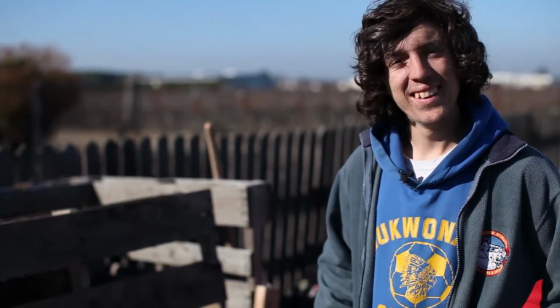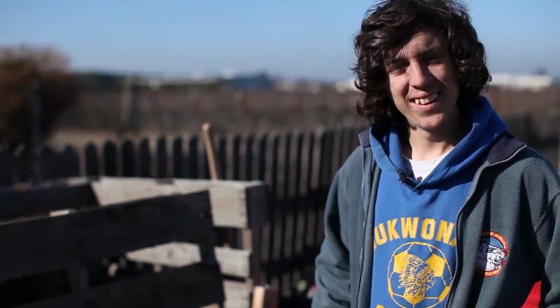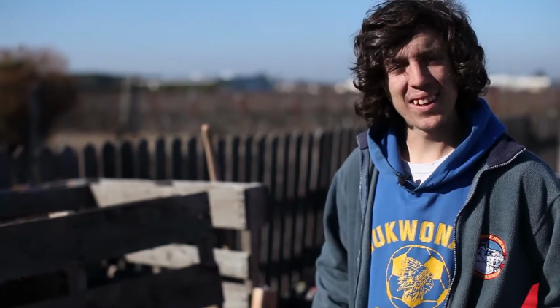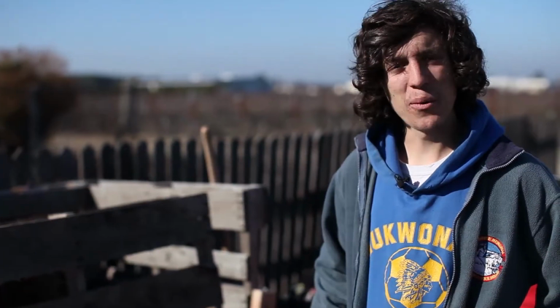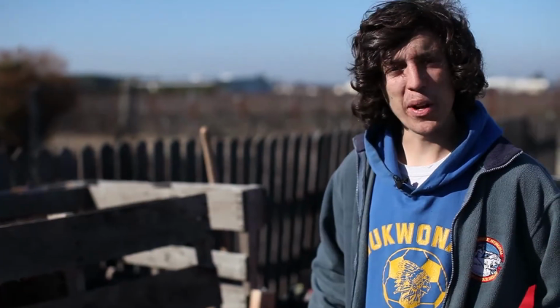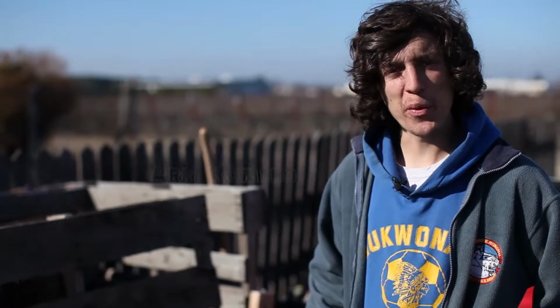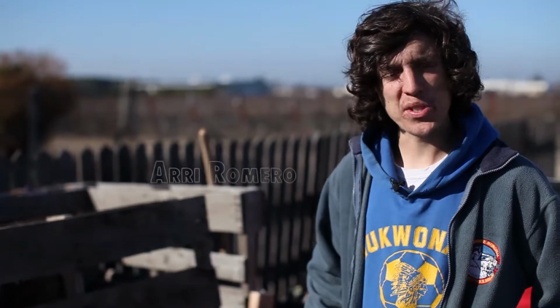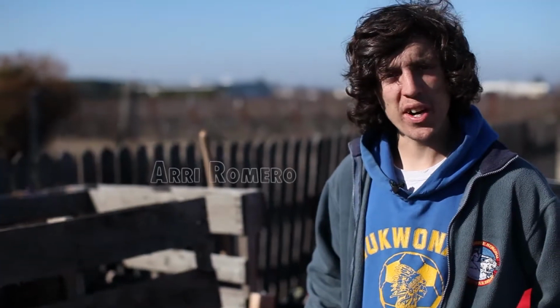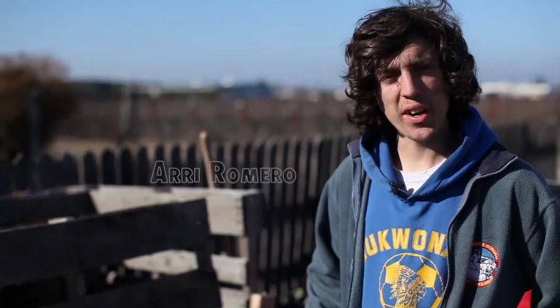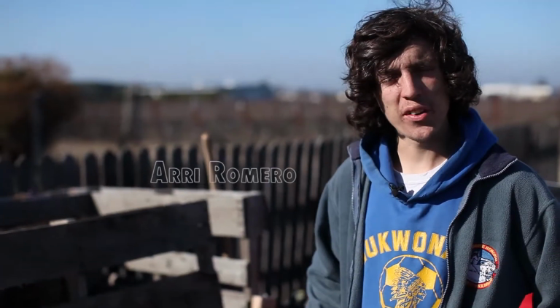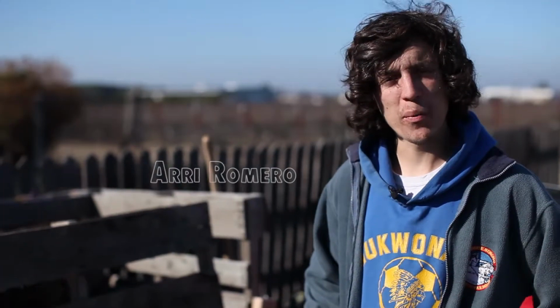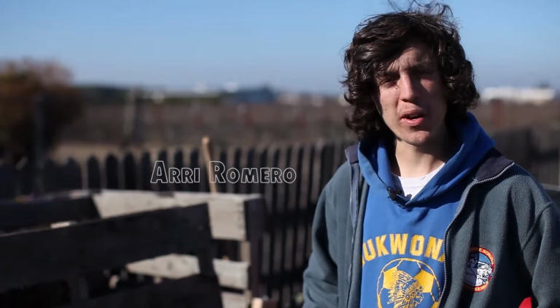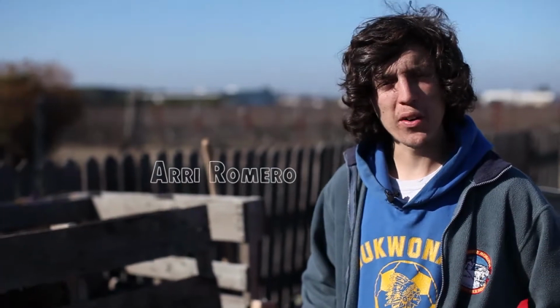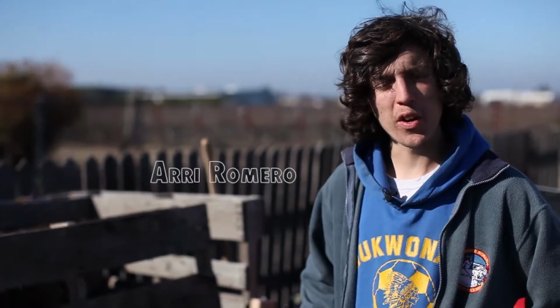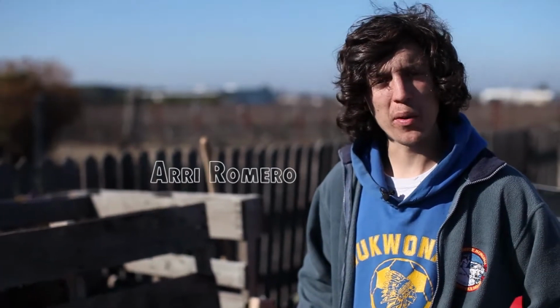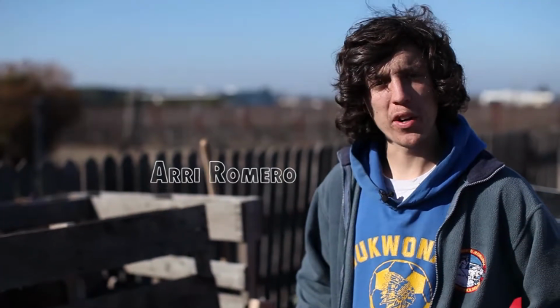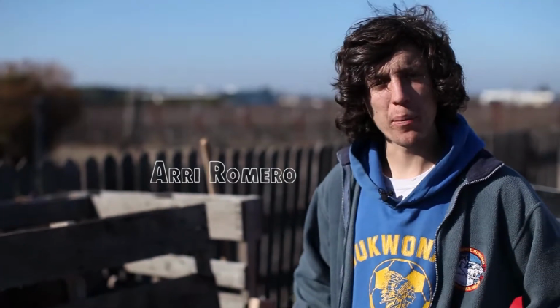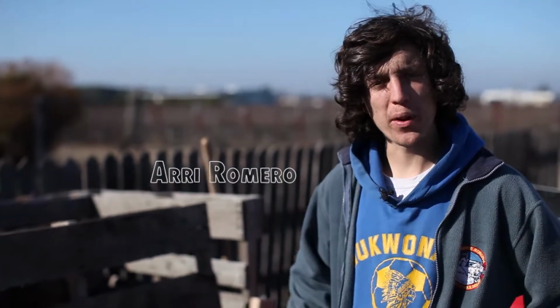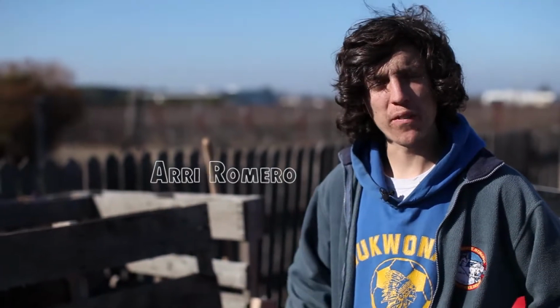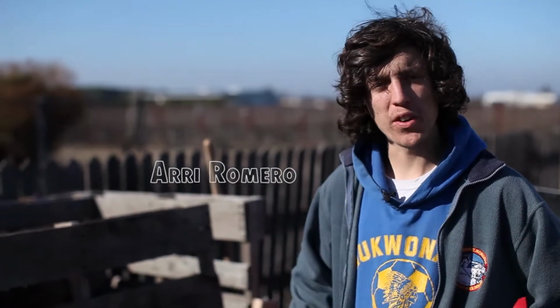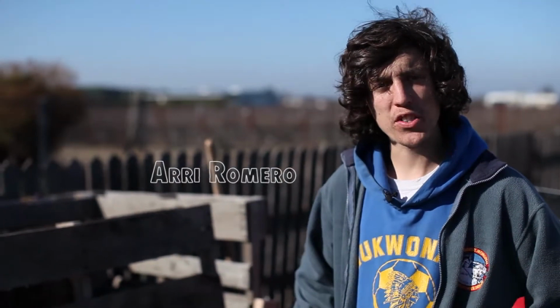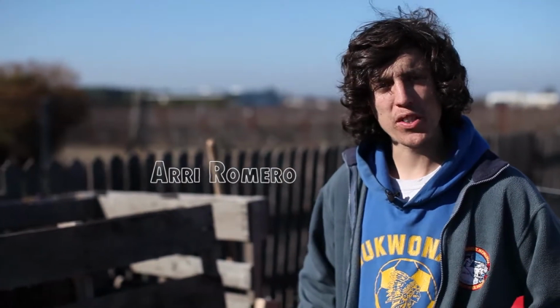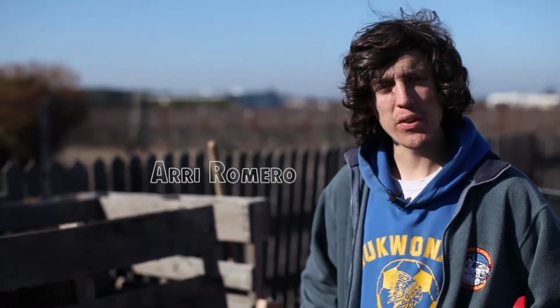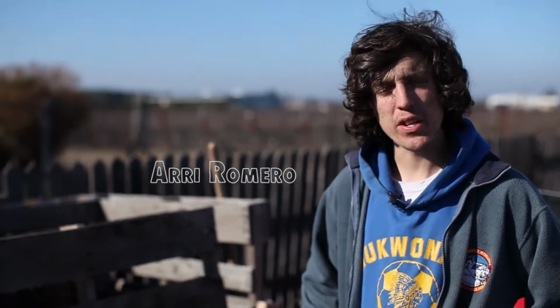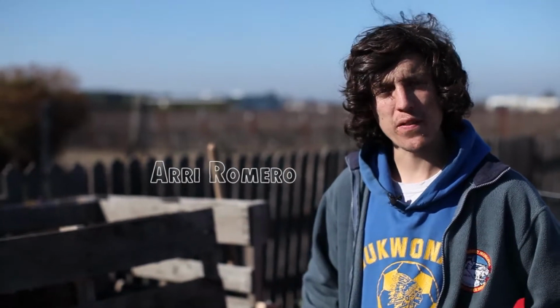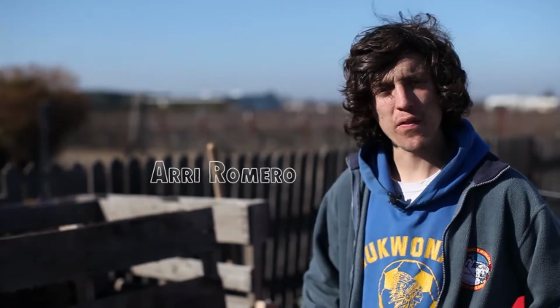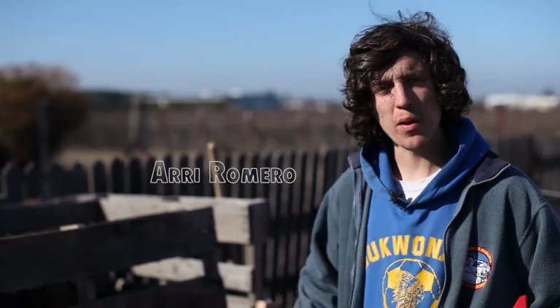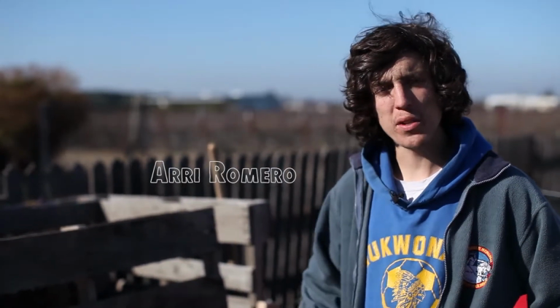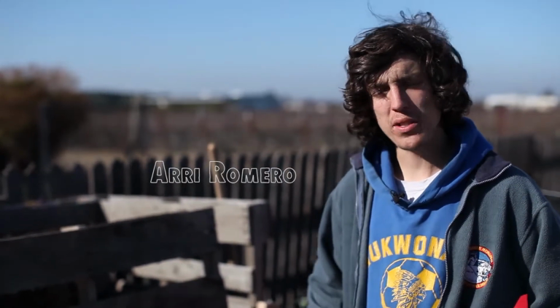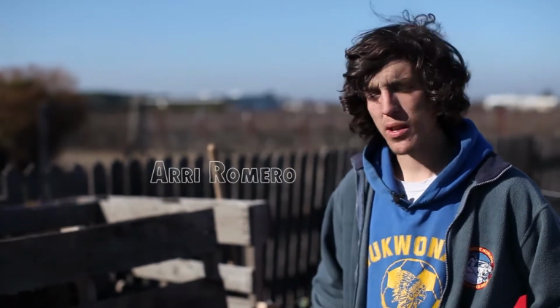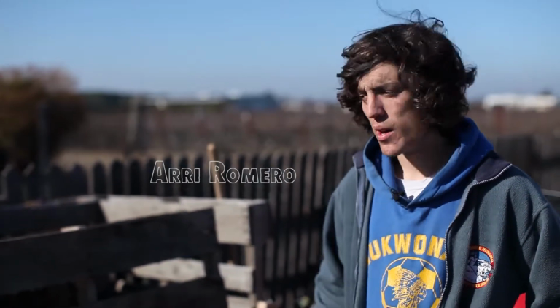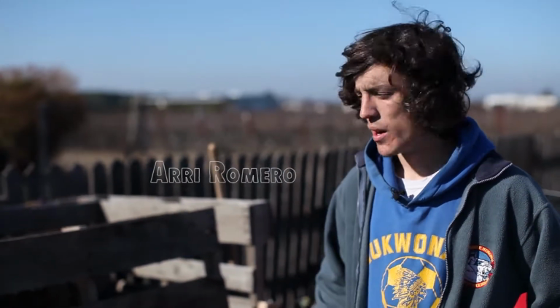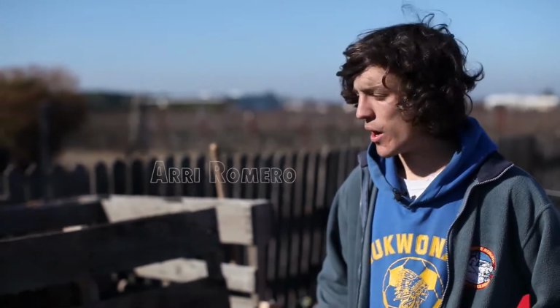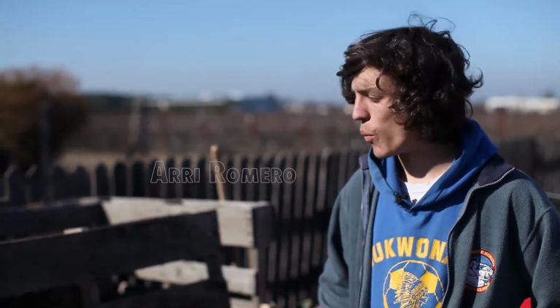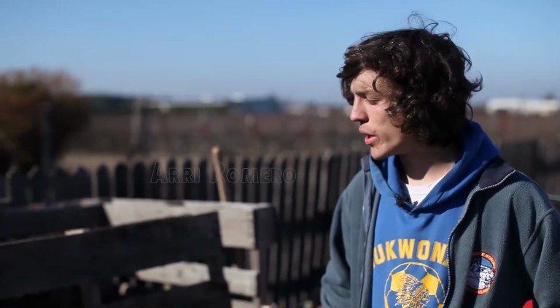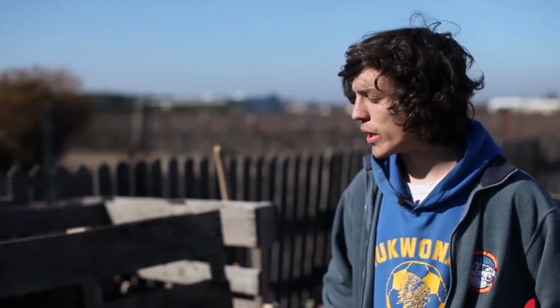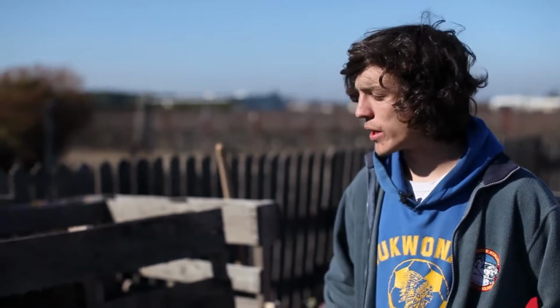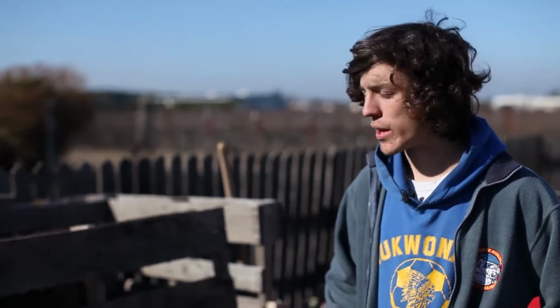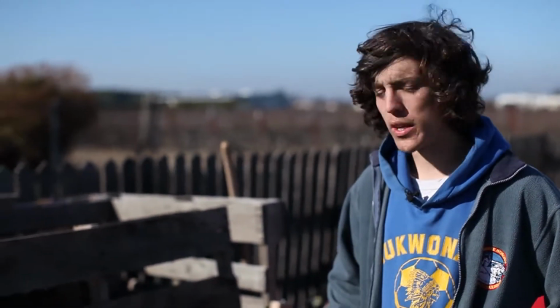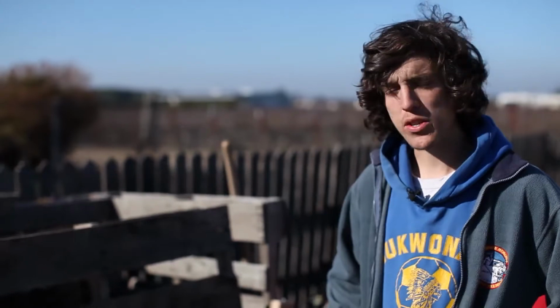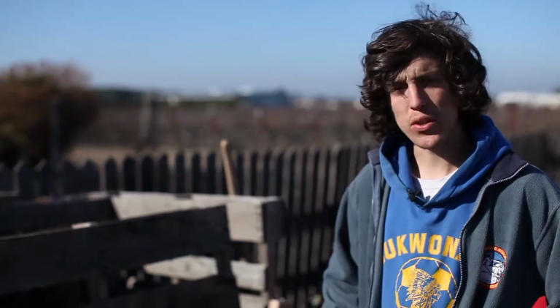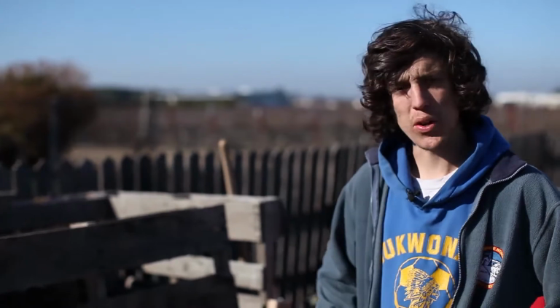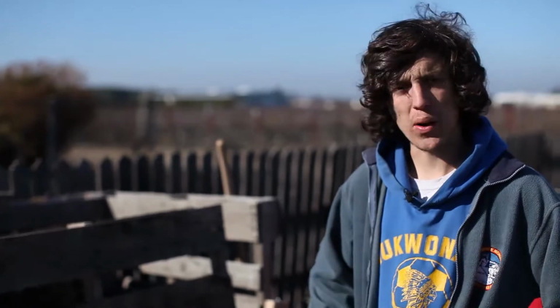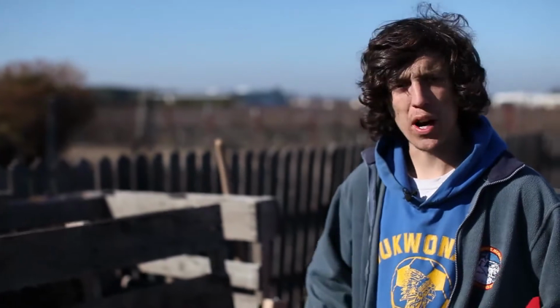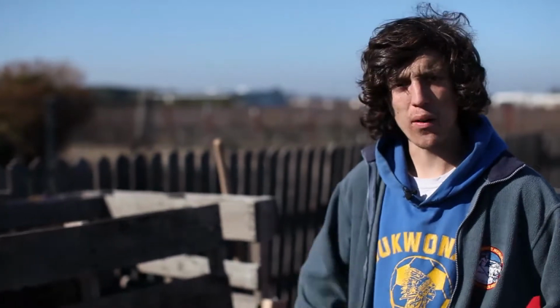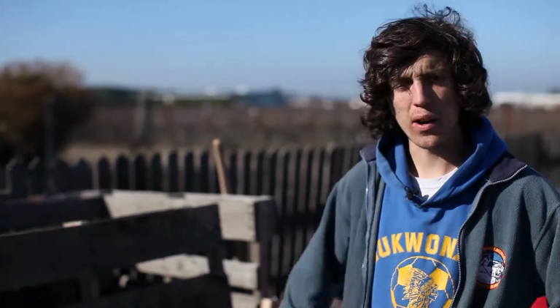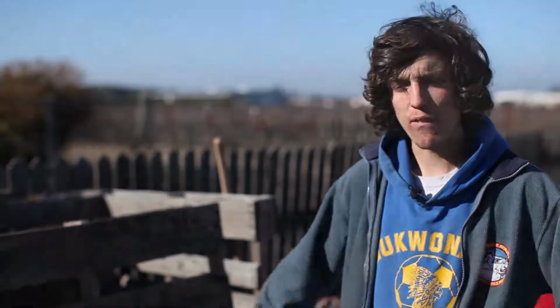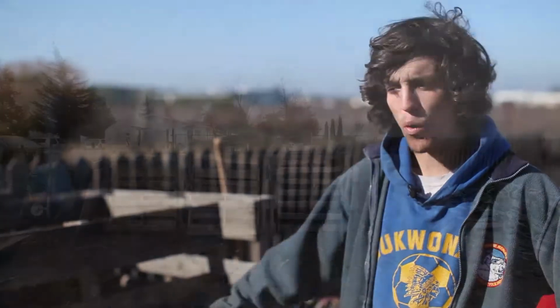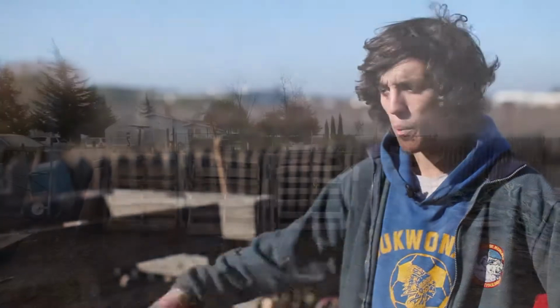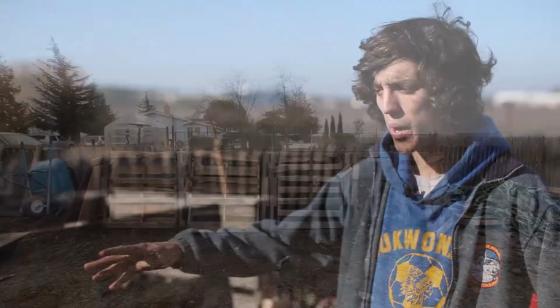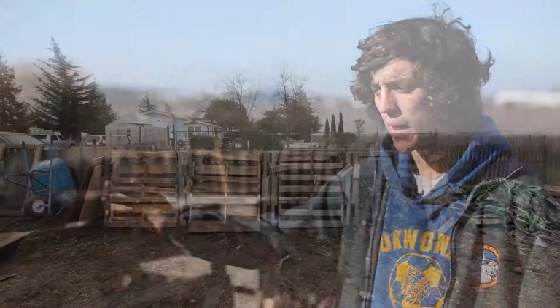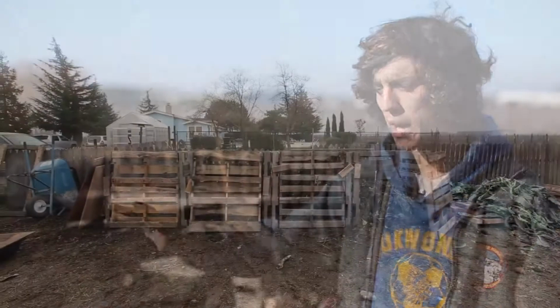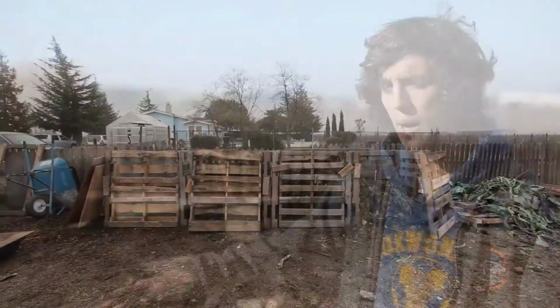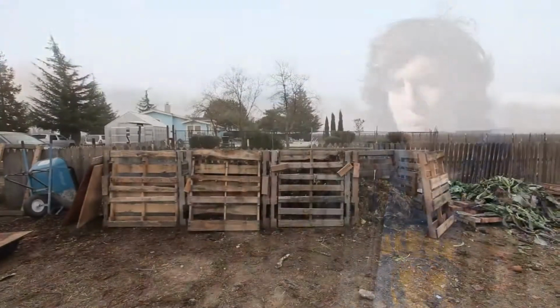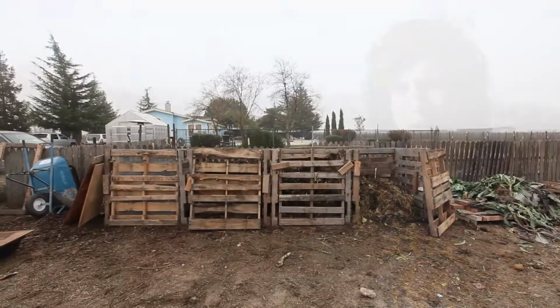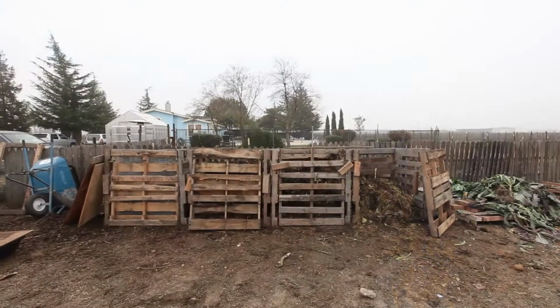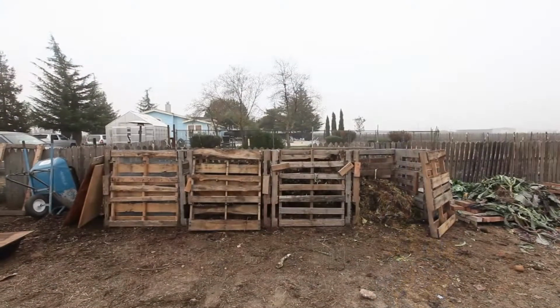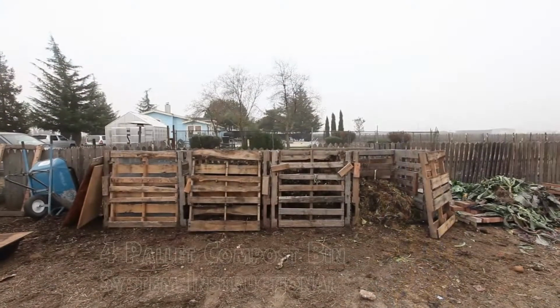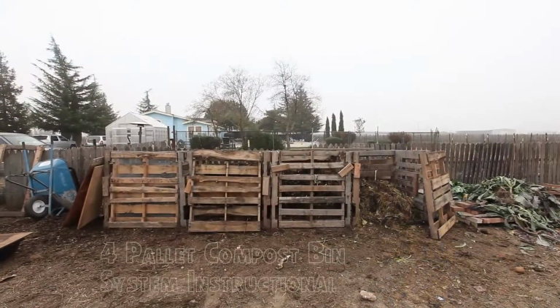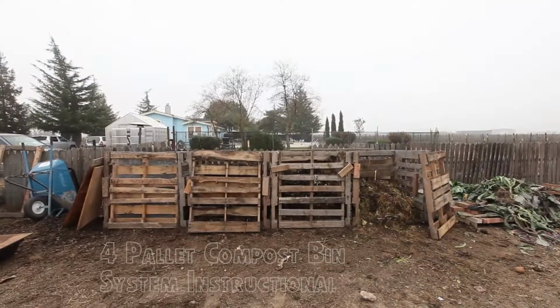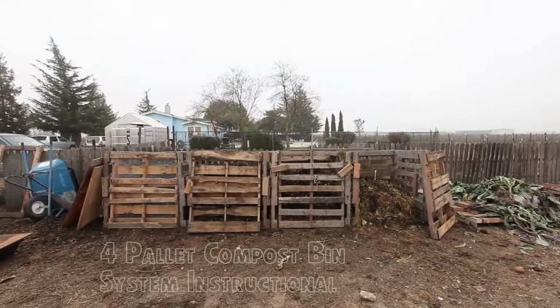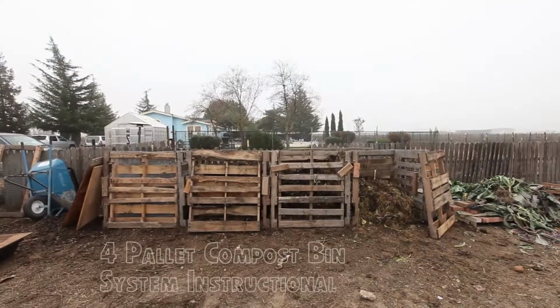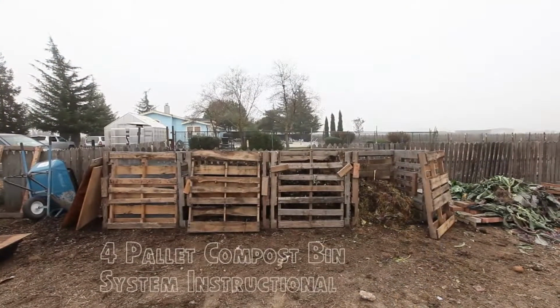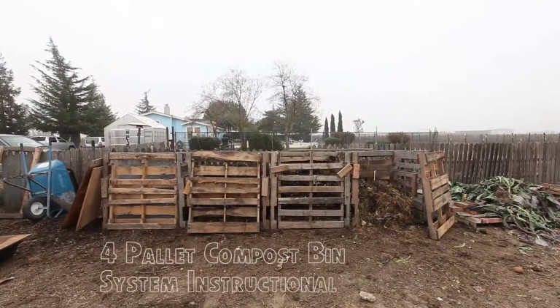Hello, my name is Aaron Romero and I'm here as part of First Generation Farmers. We're here today to show you how a four pallet compost bin system works.